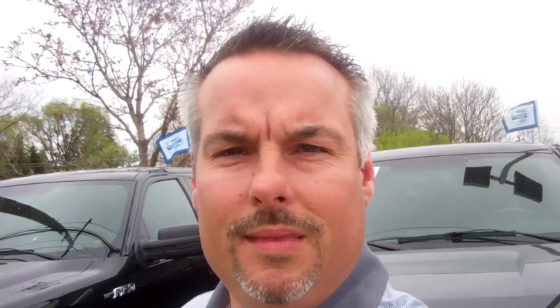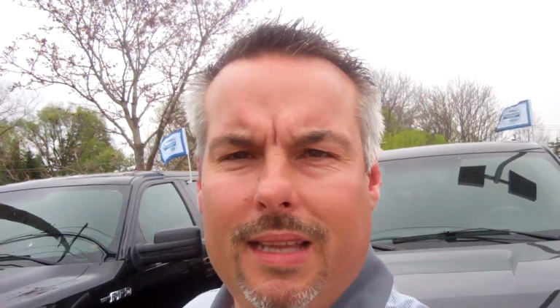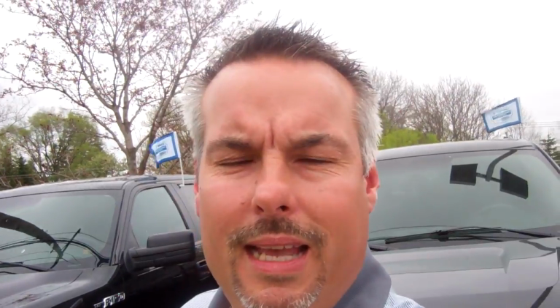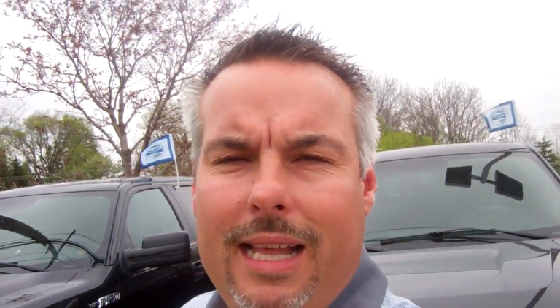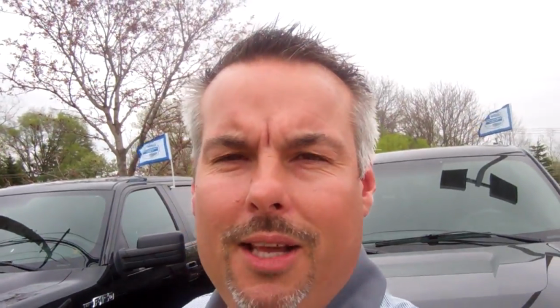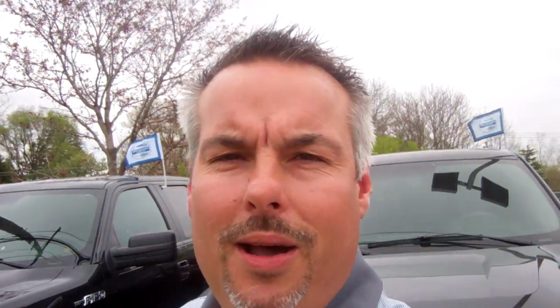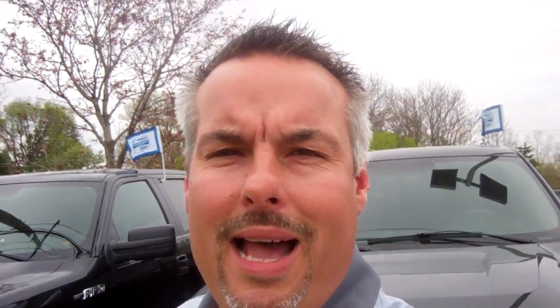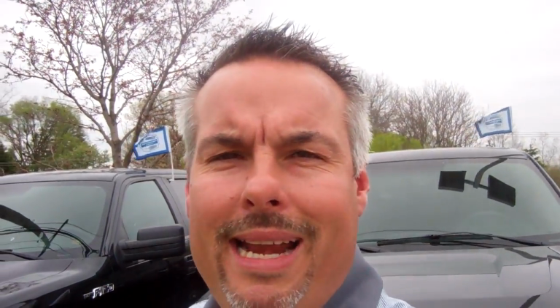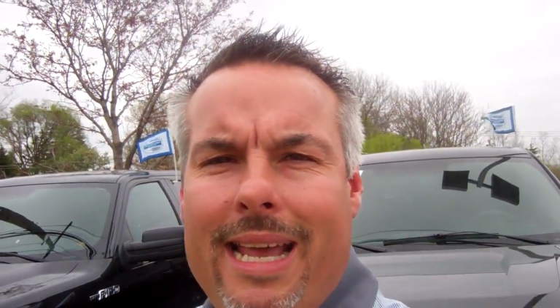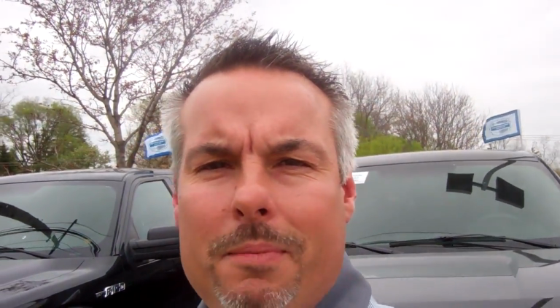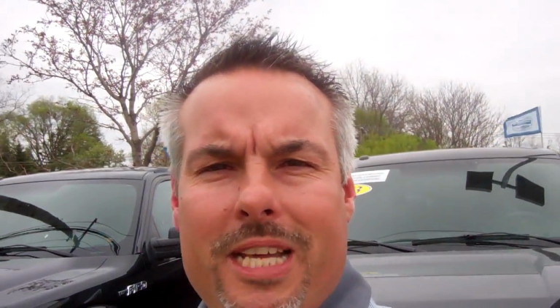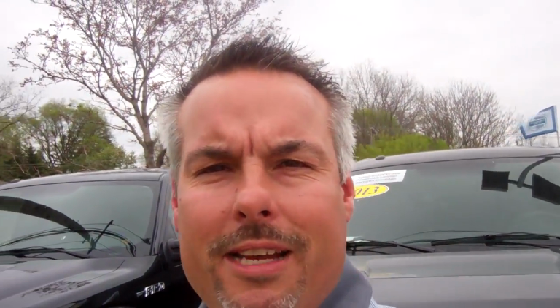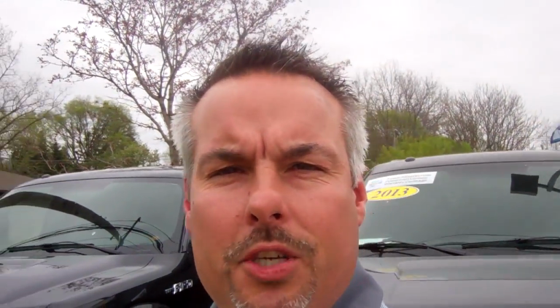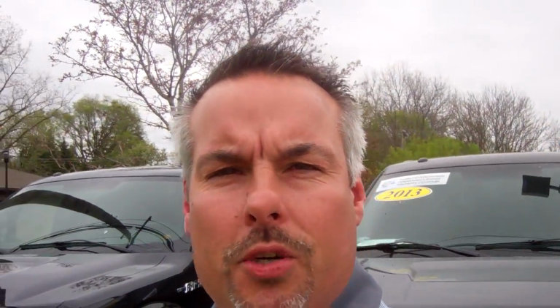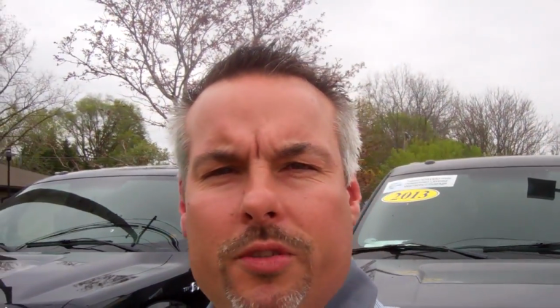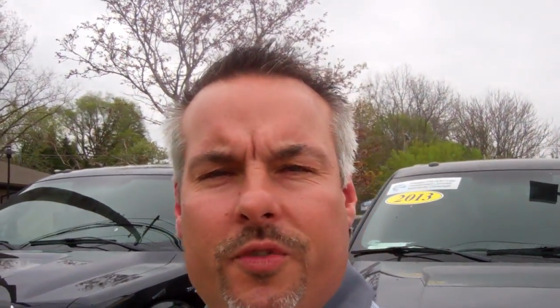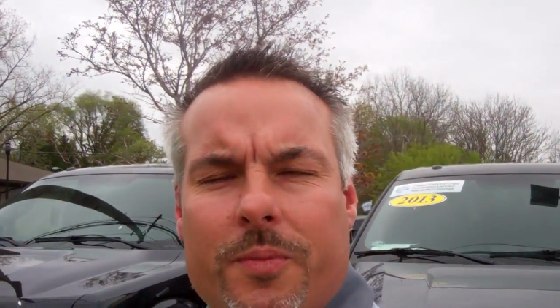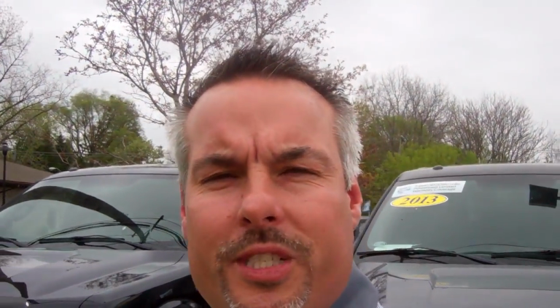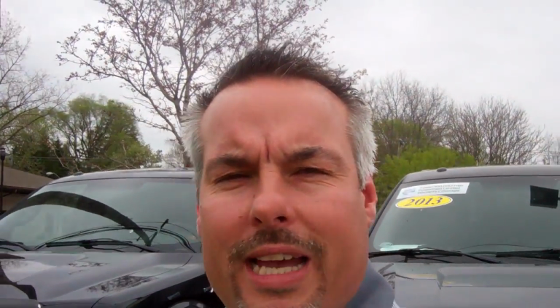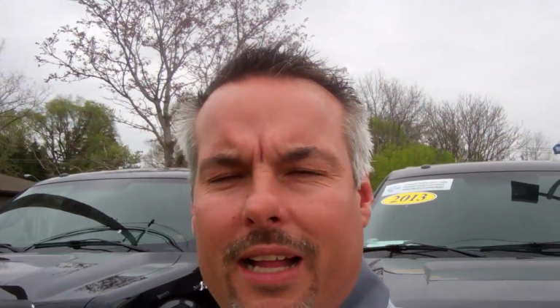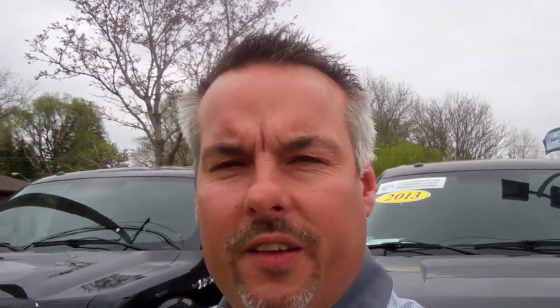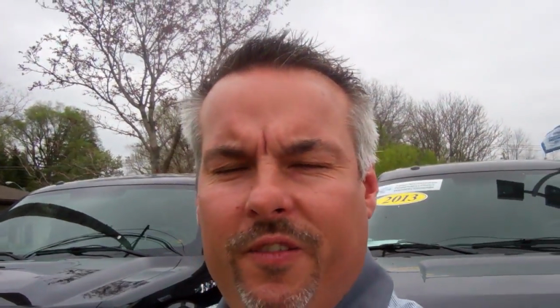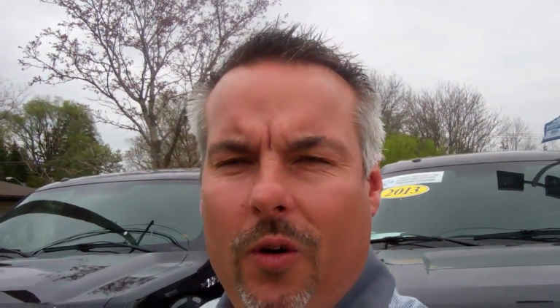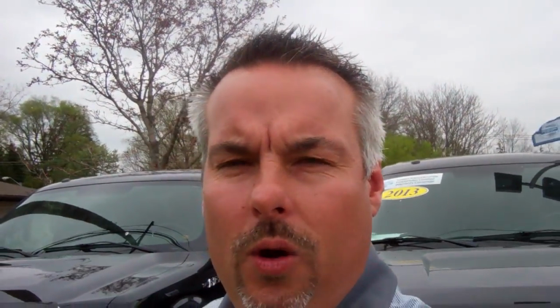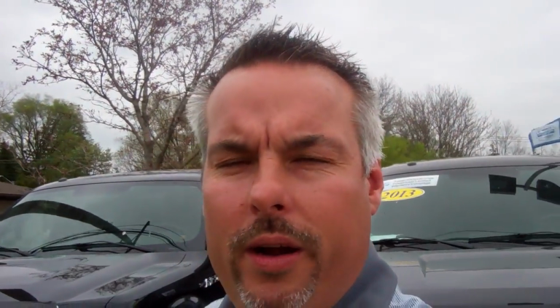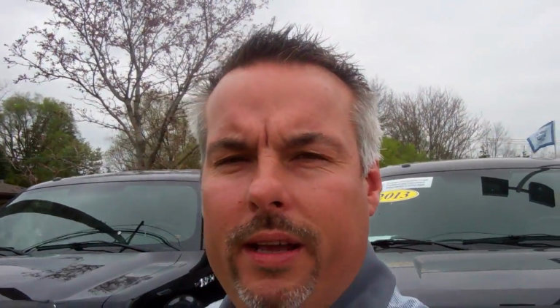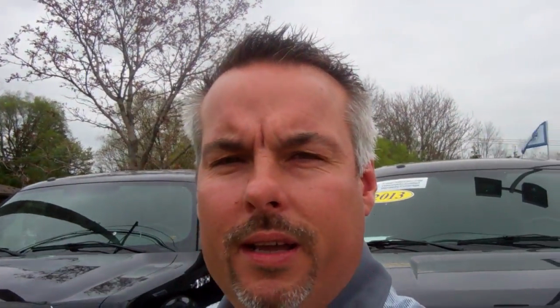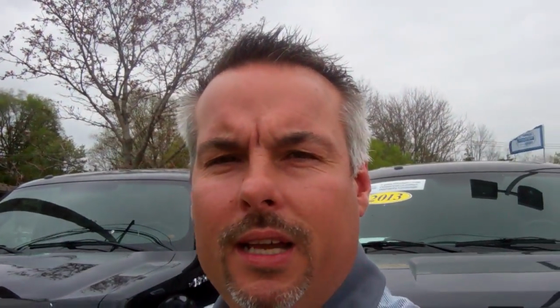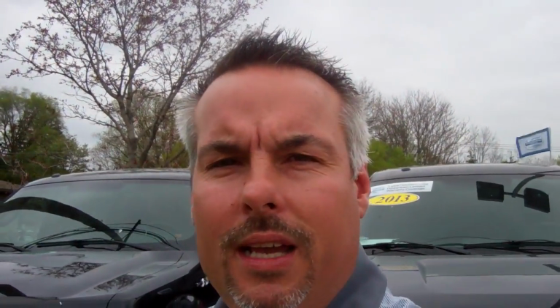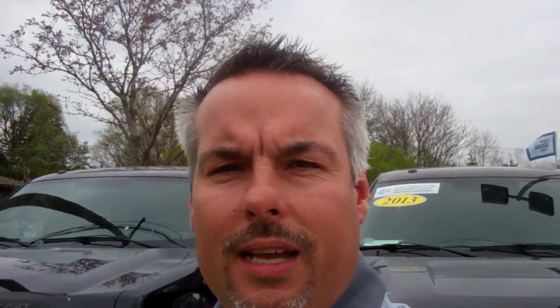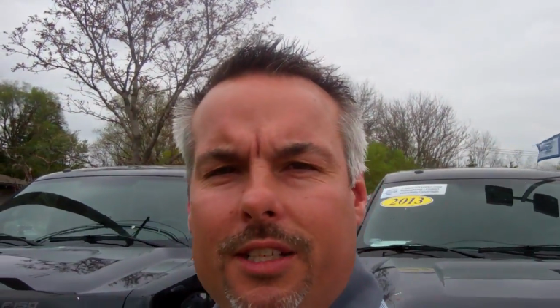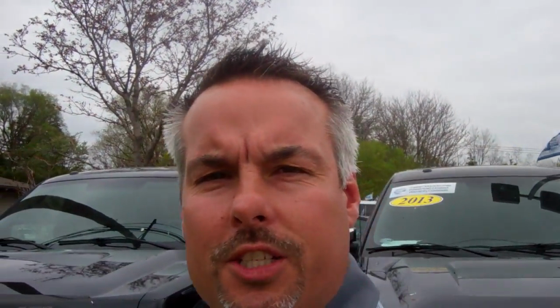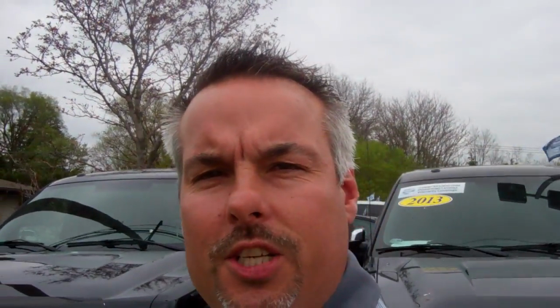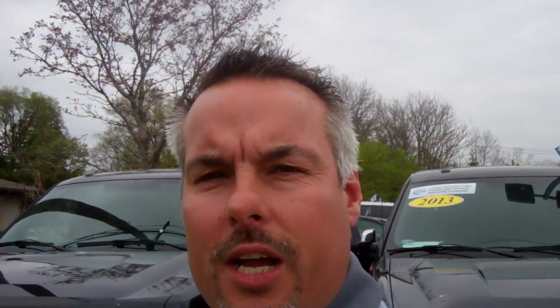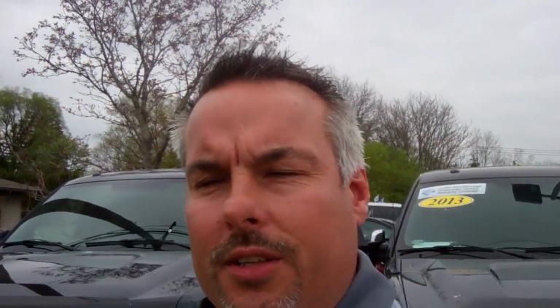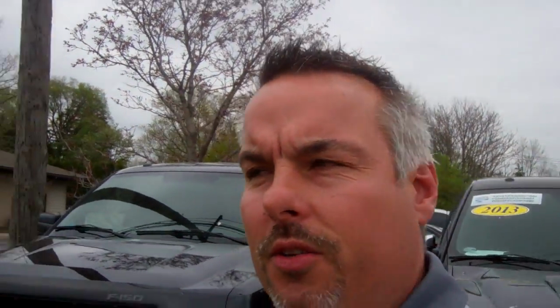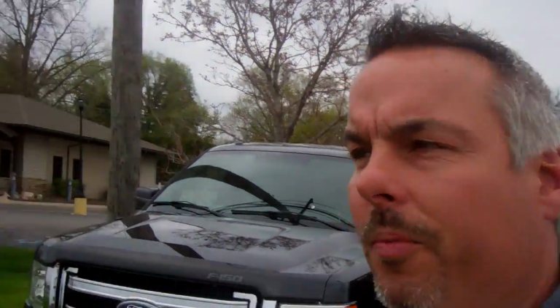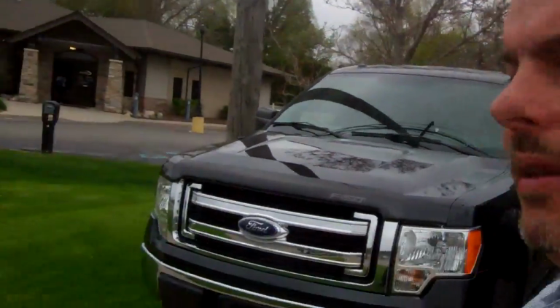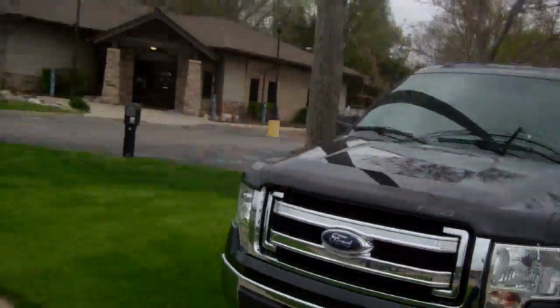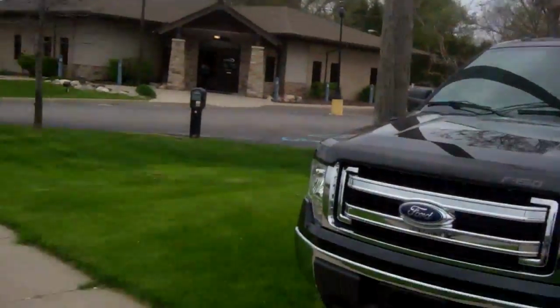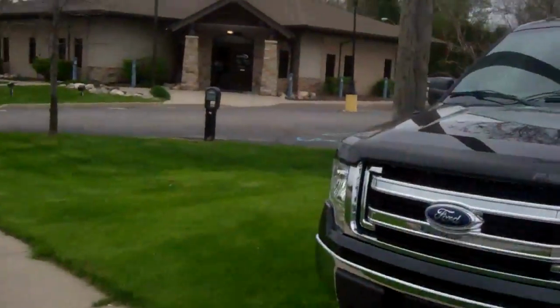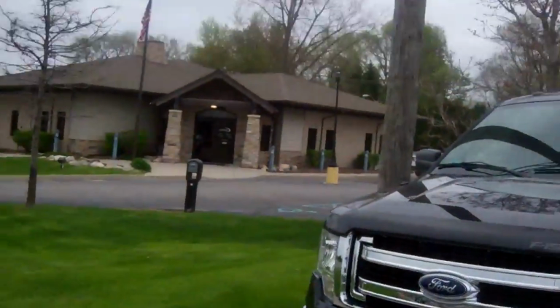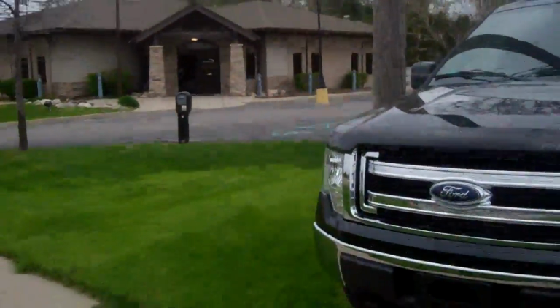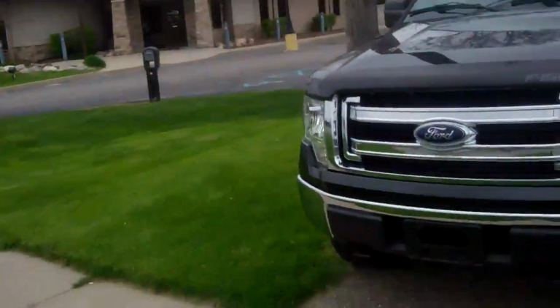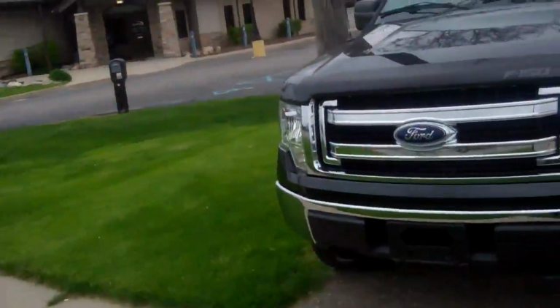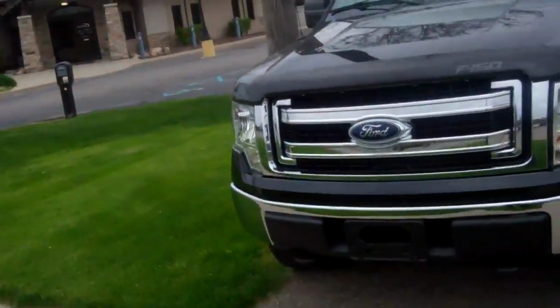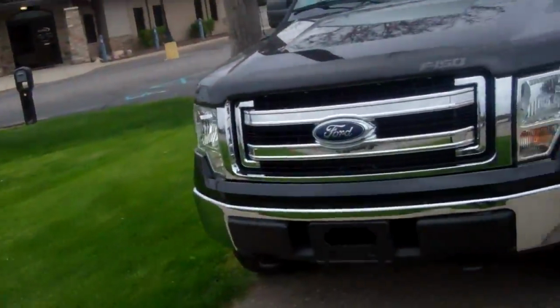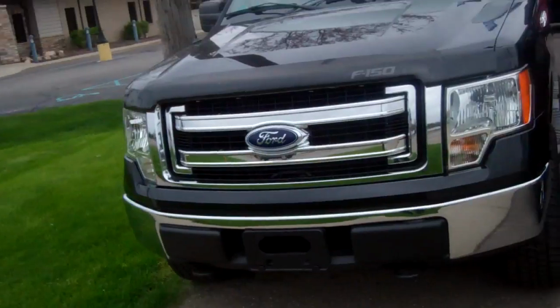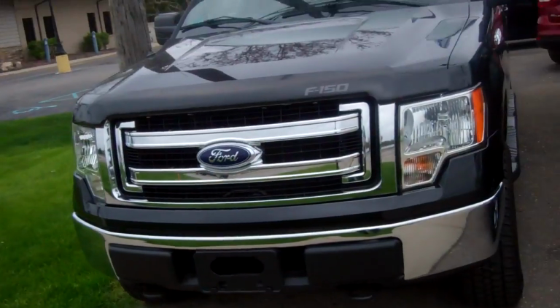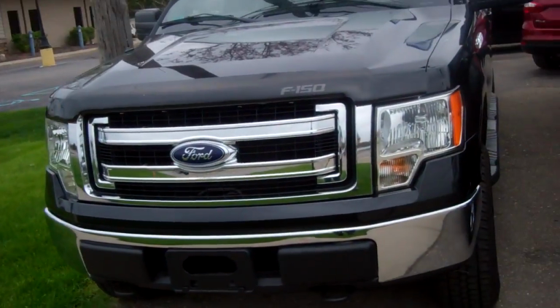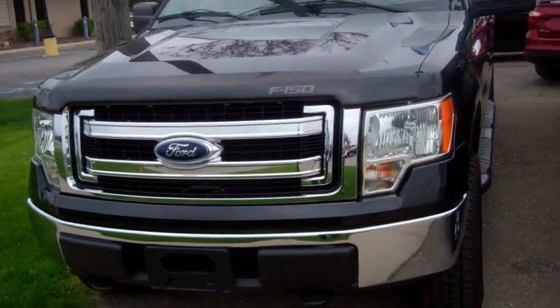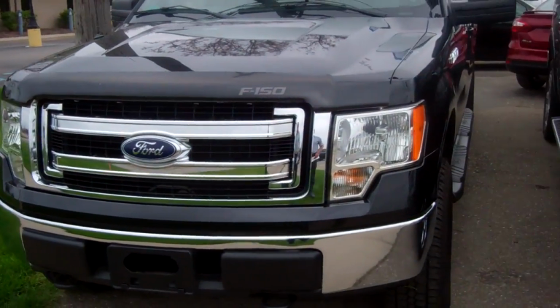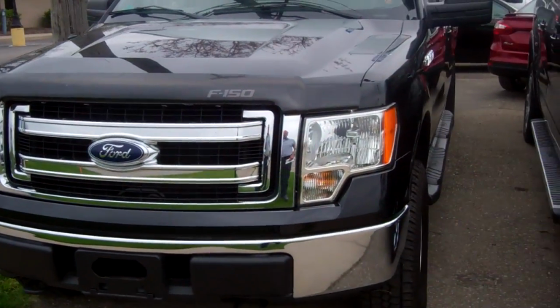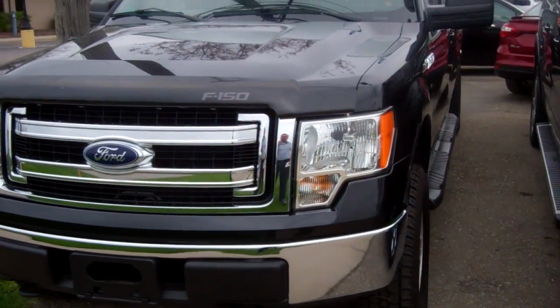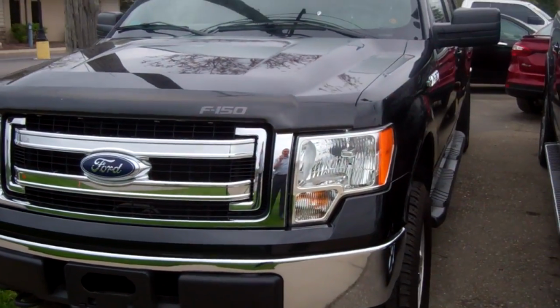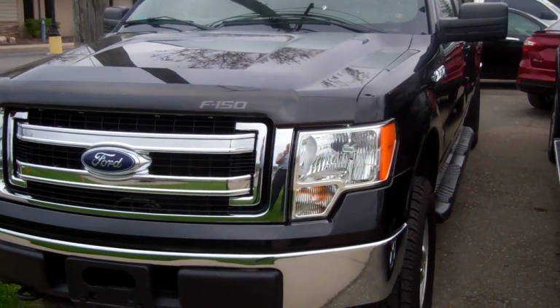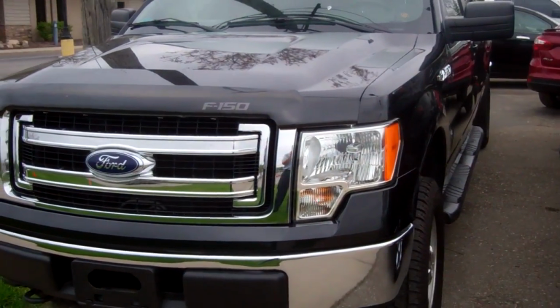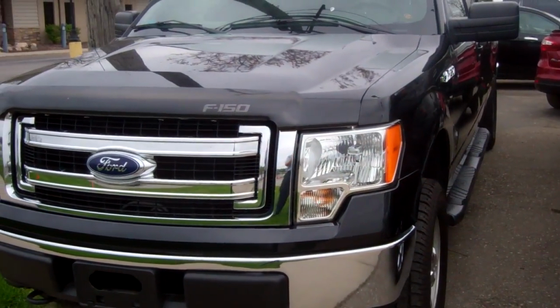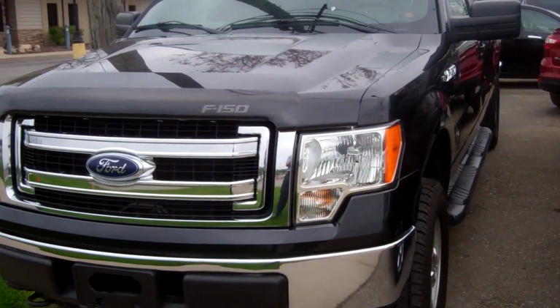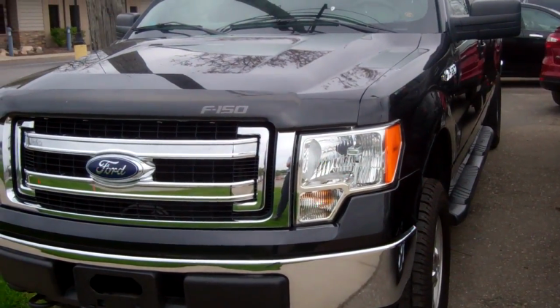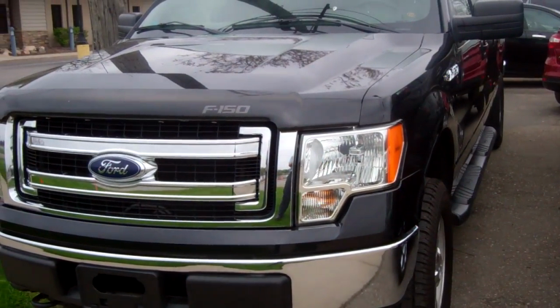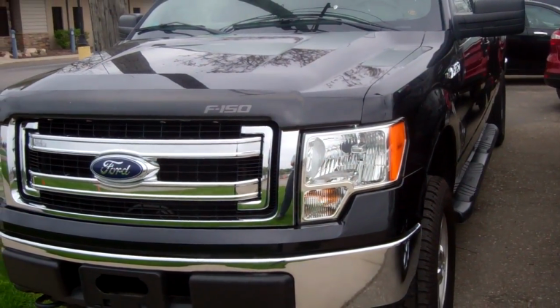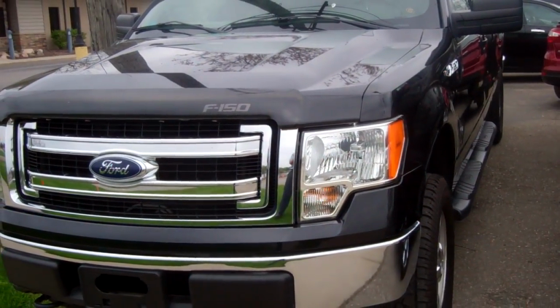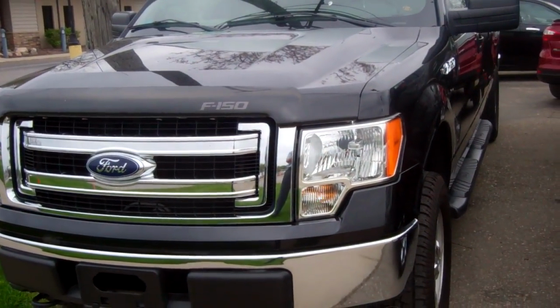Hello Heidi, I'm Ted Koons from Scalnic Ford. I just talked to you about this truck, the one you were looking at online.